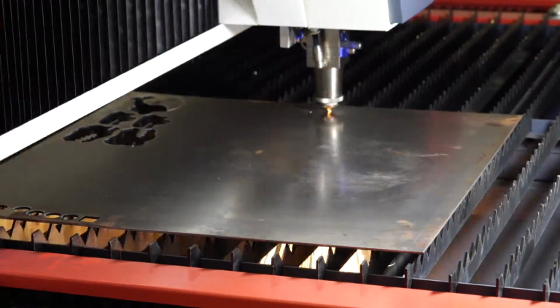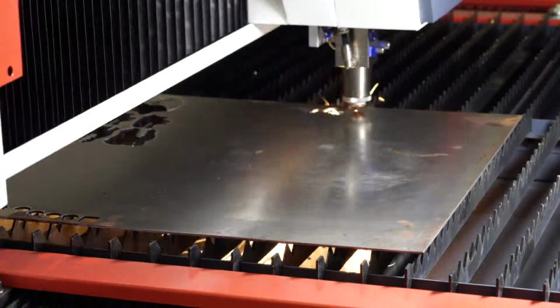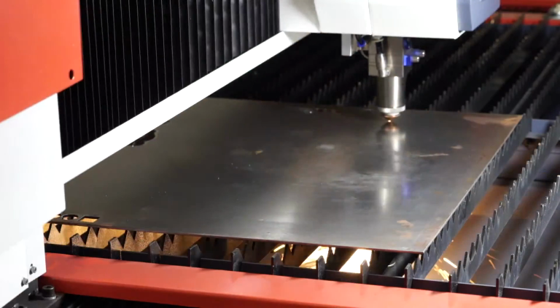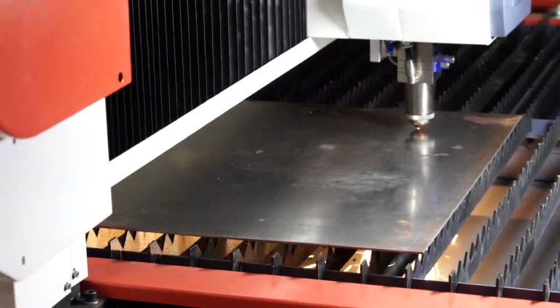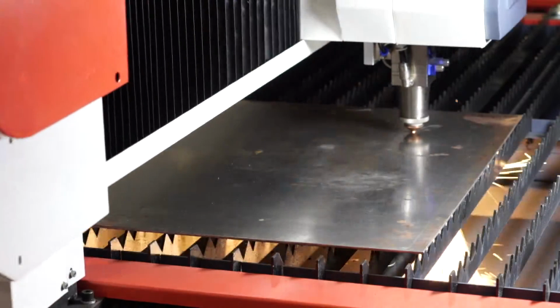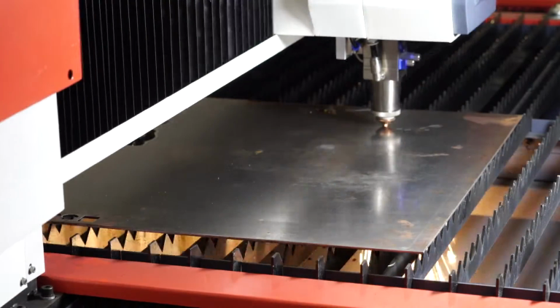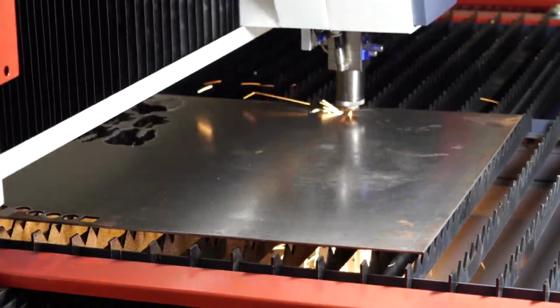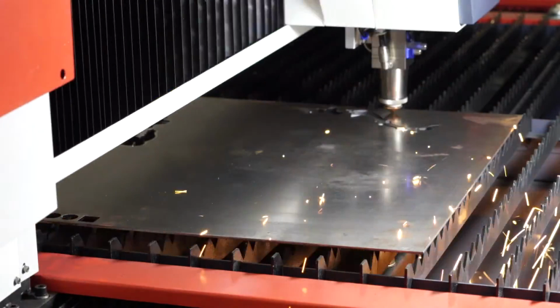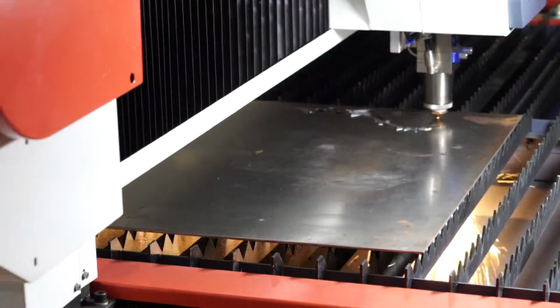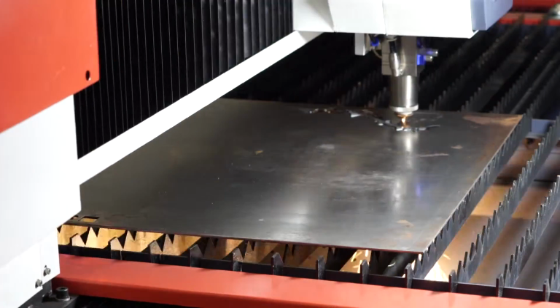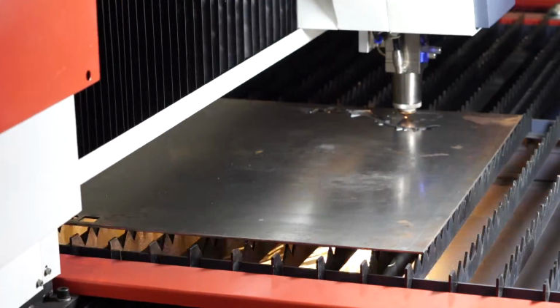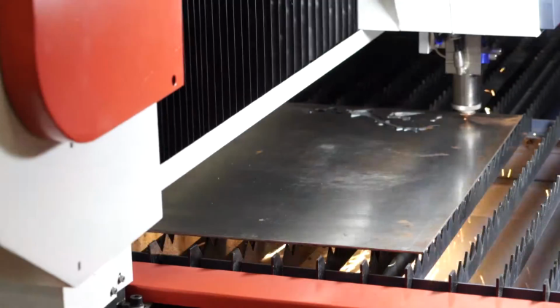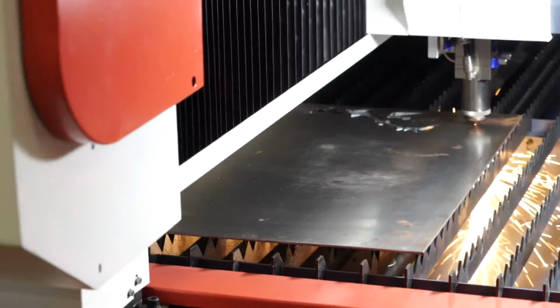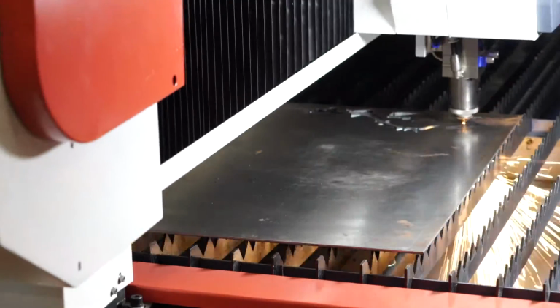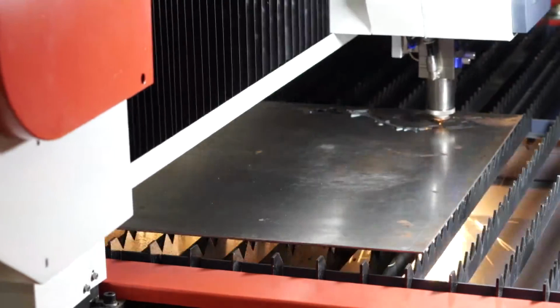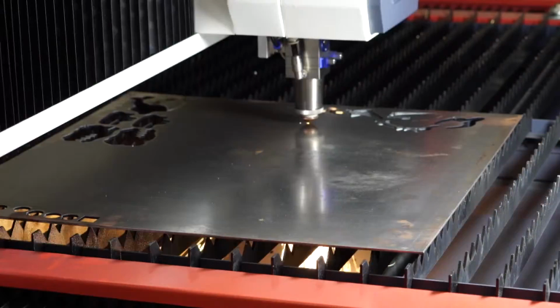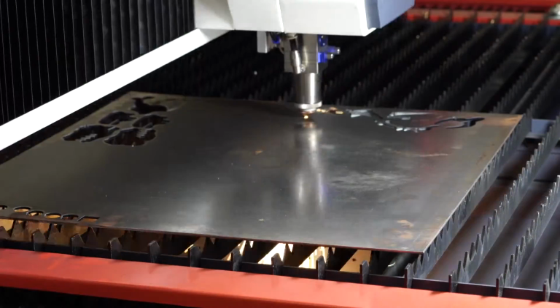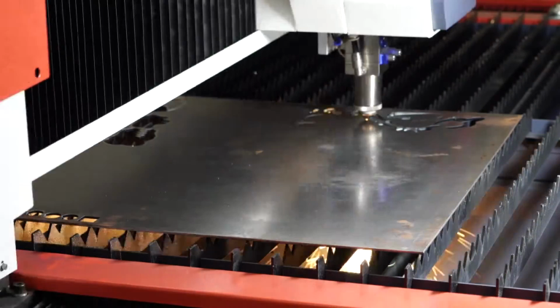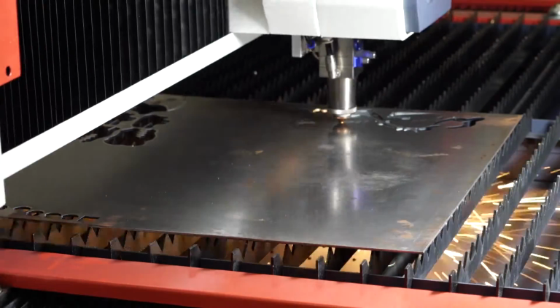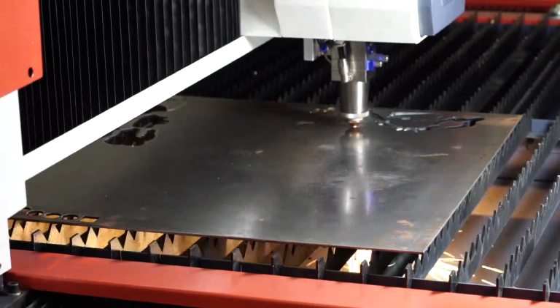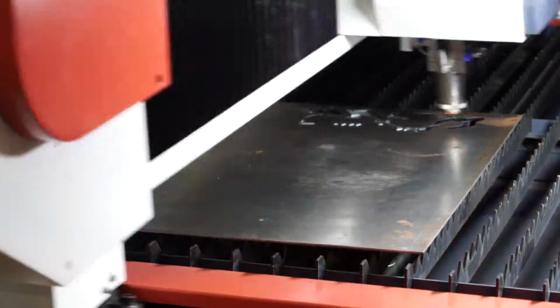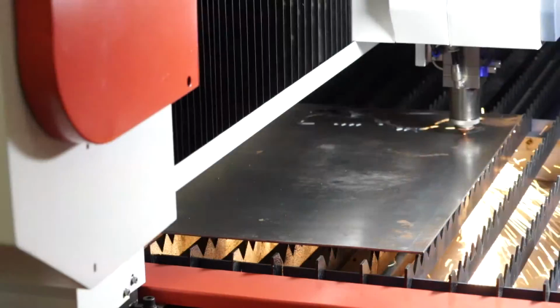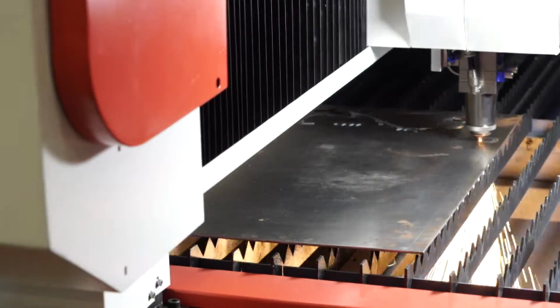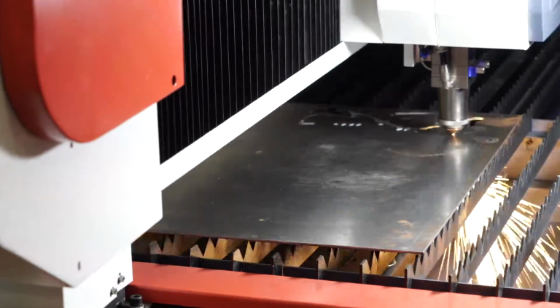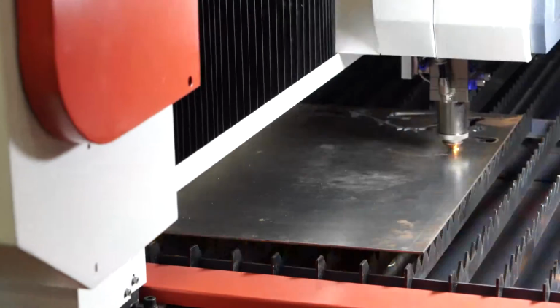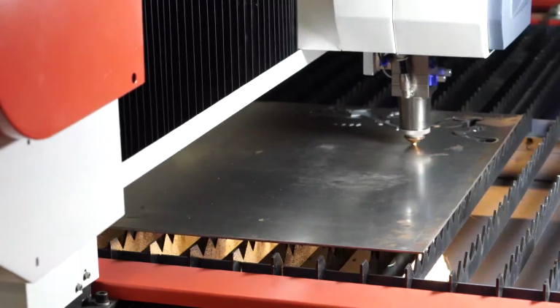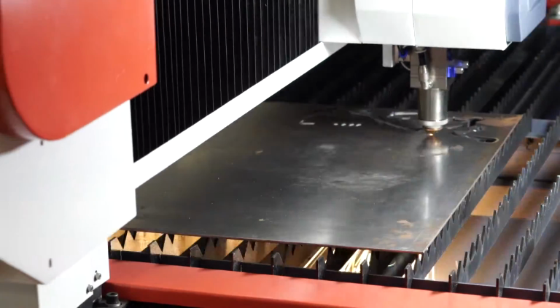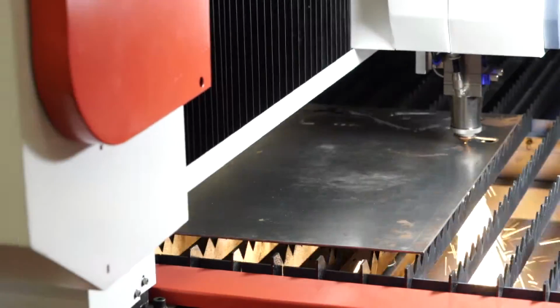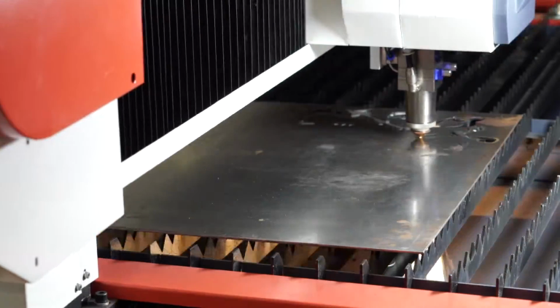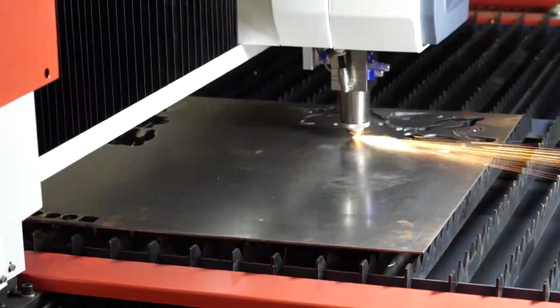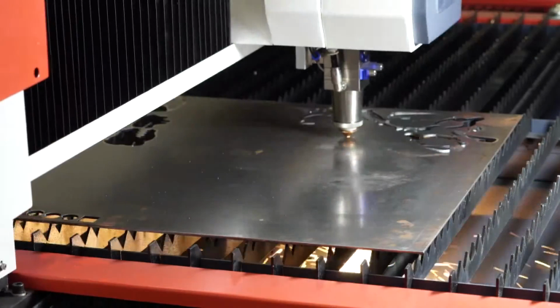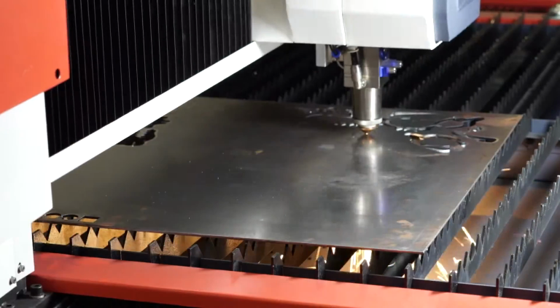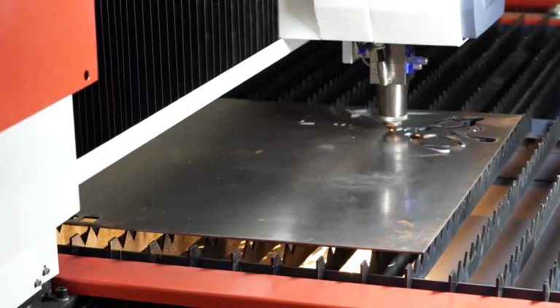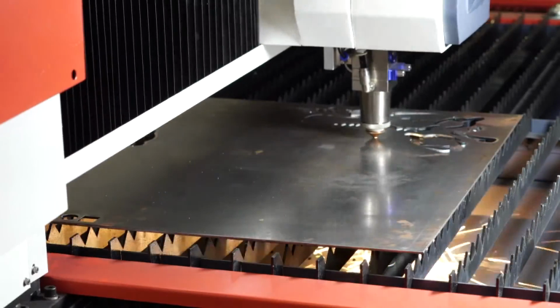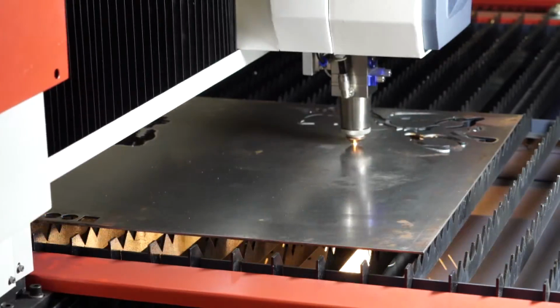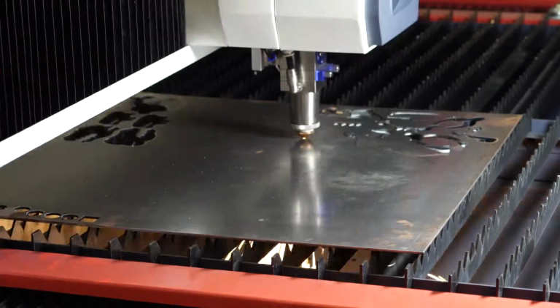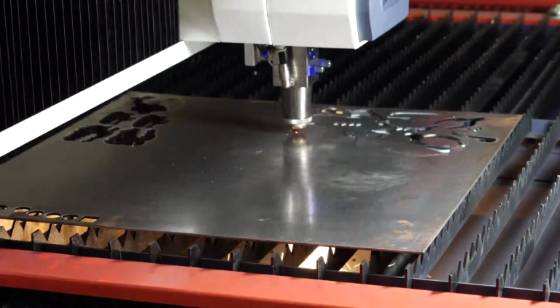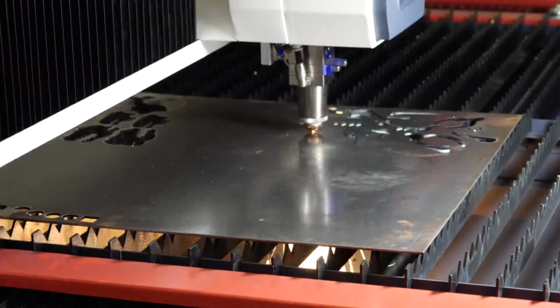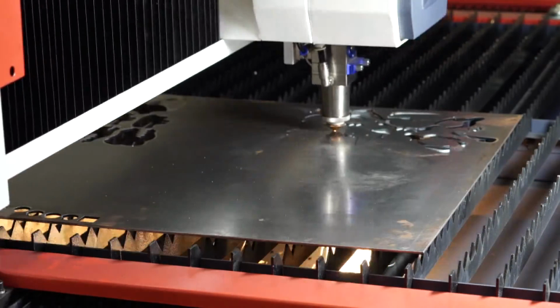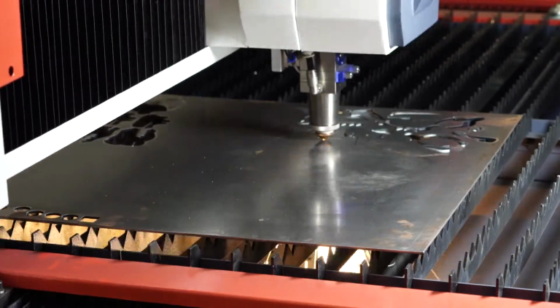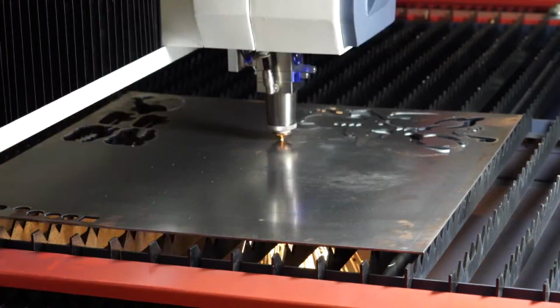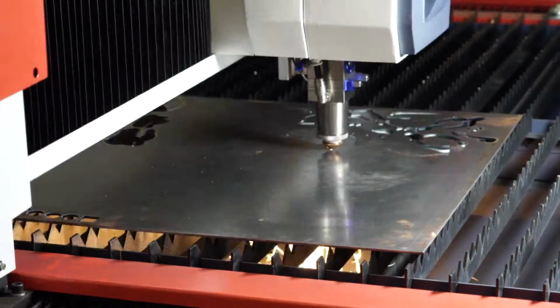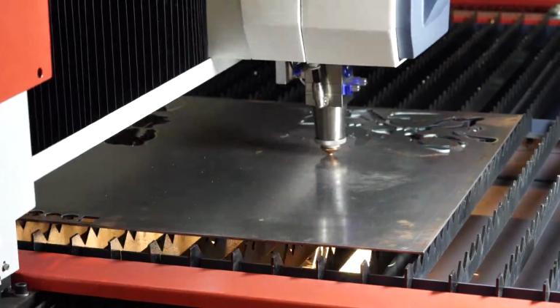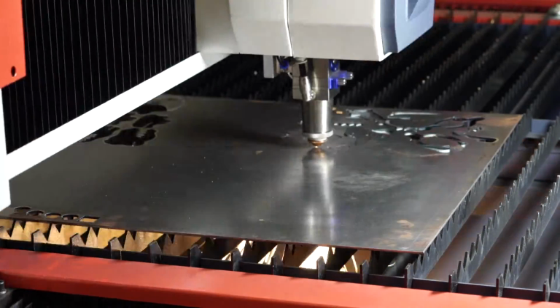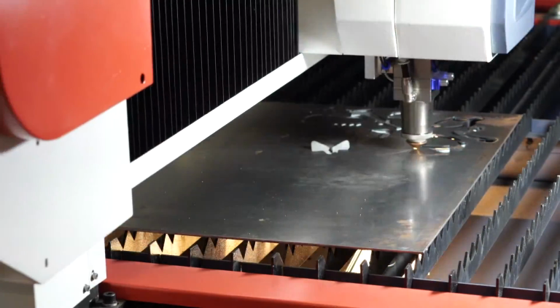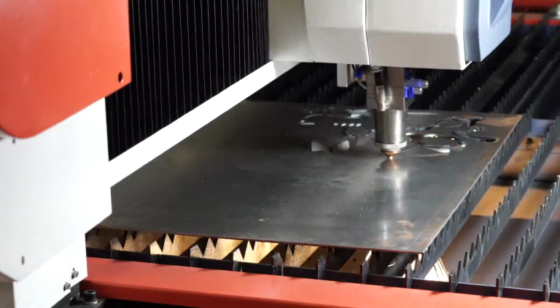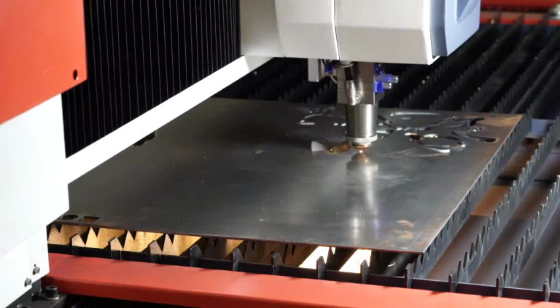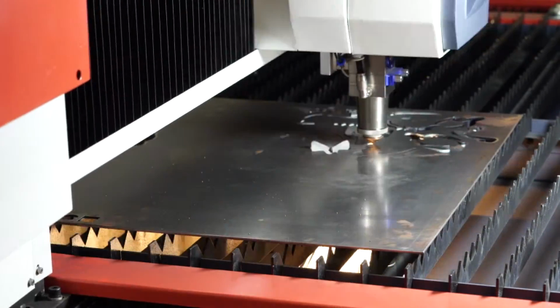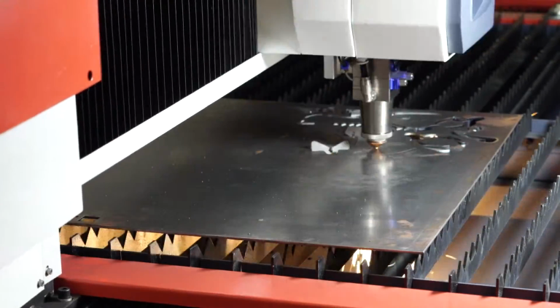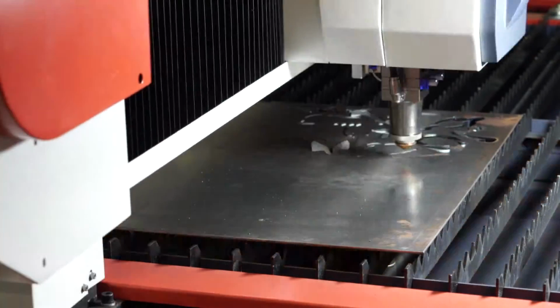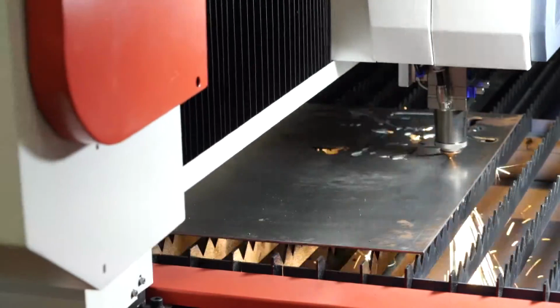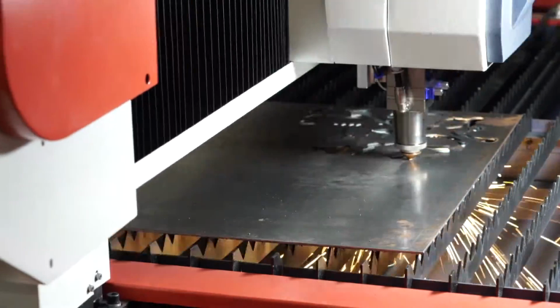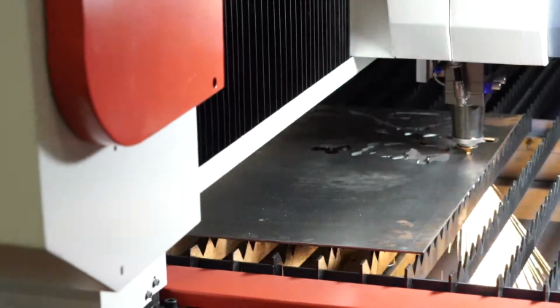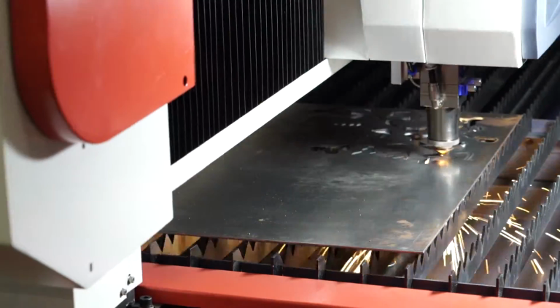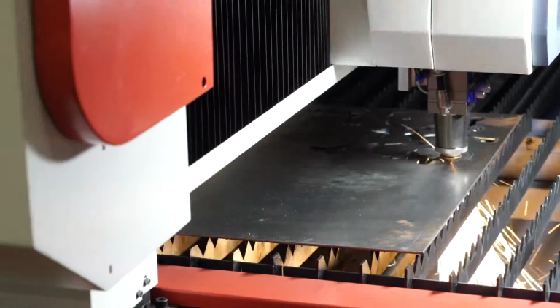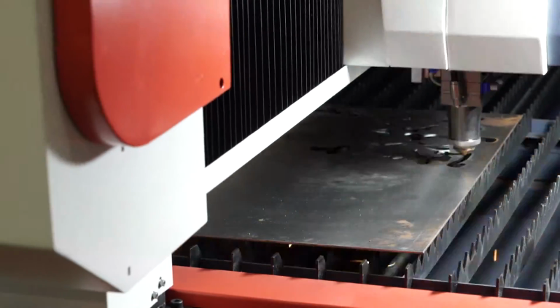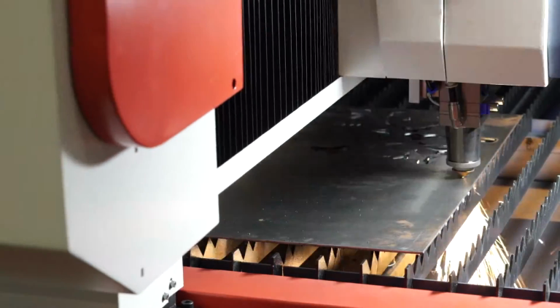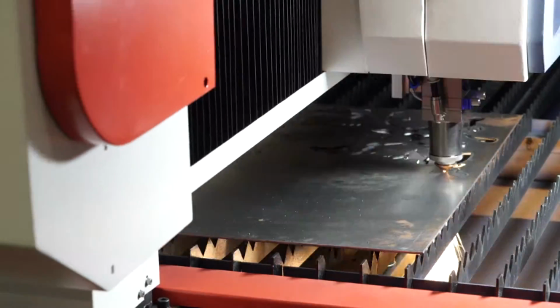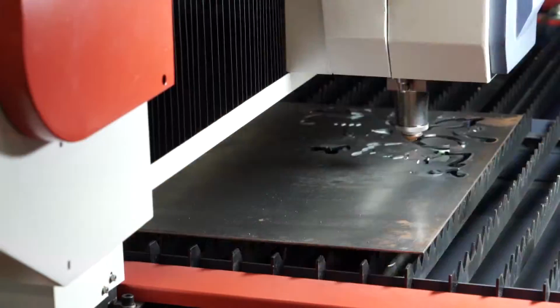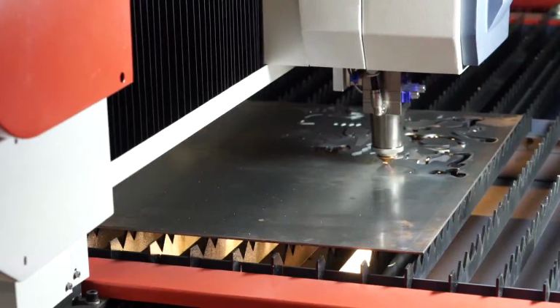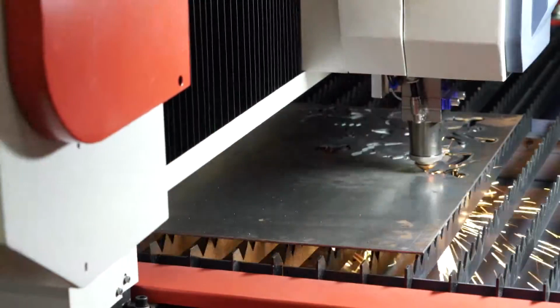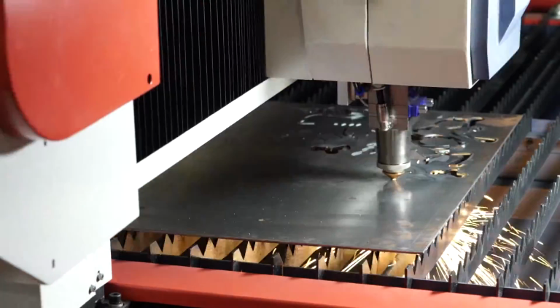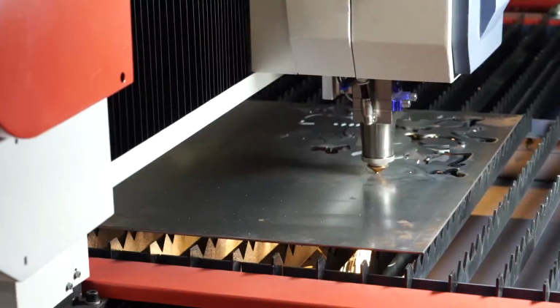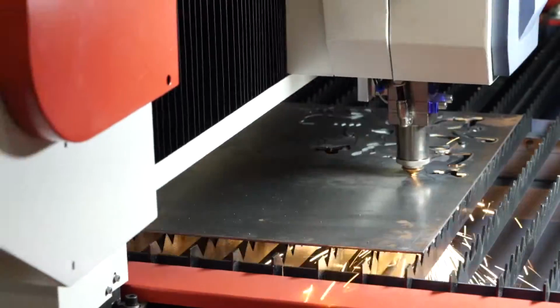And as a bonus, here is a dinosaur skeleton that we cut out just for fun. Both jobs were cut out on 3-millimeter mild steel.